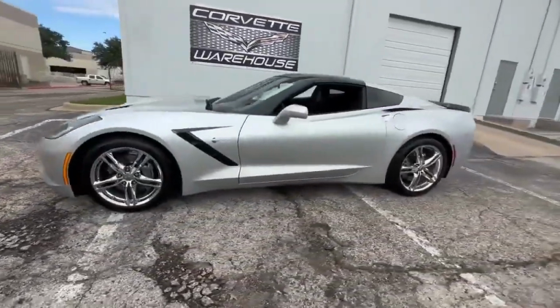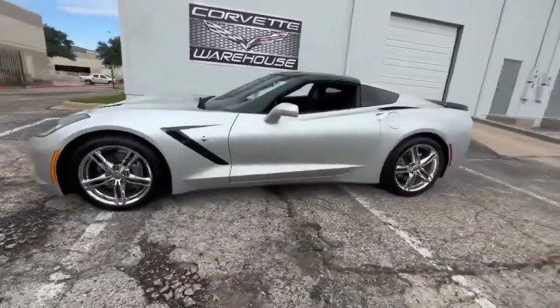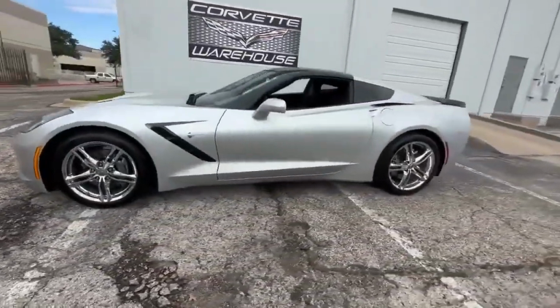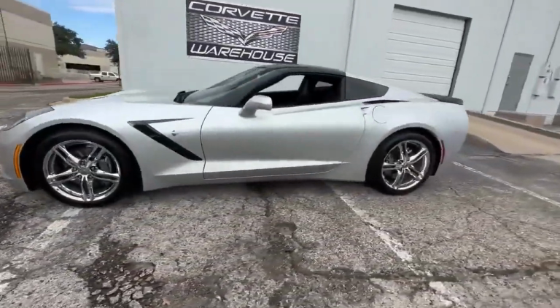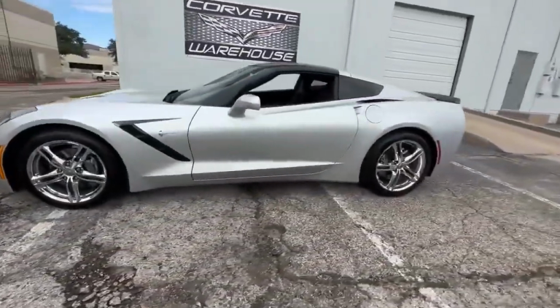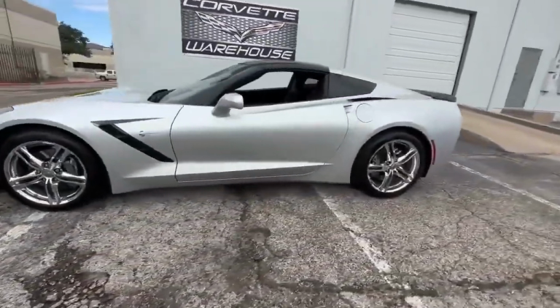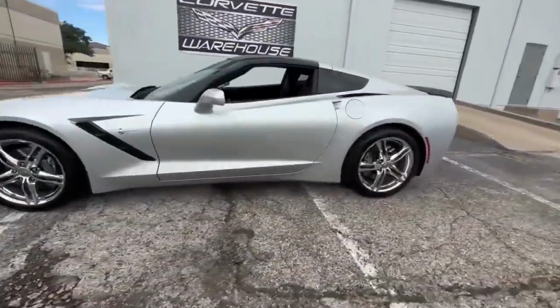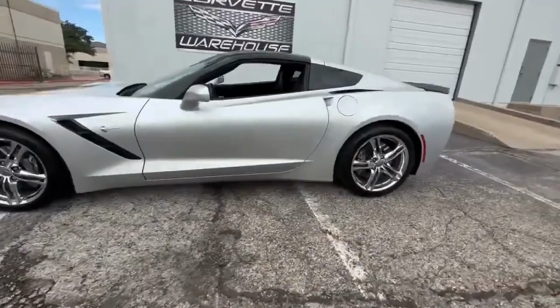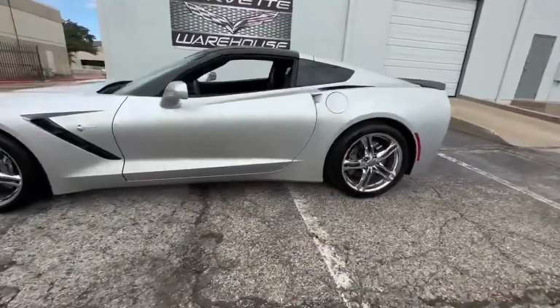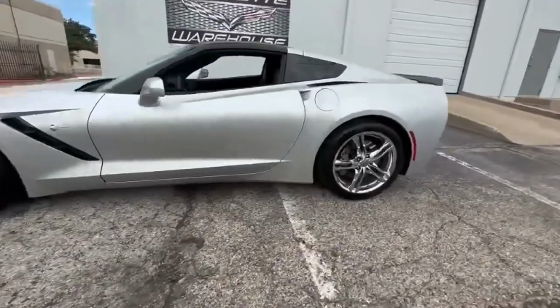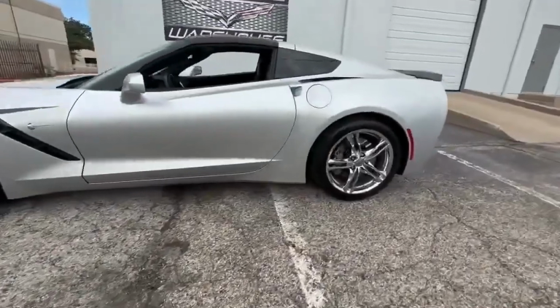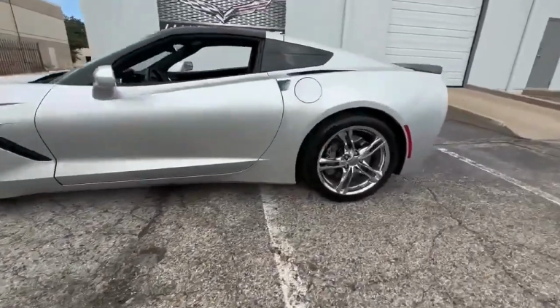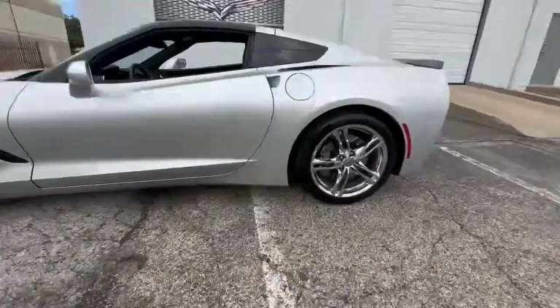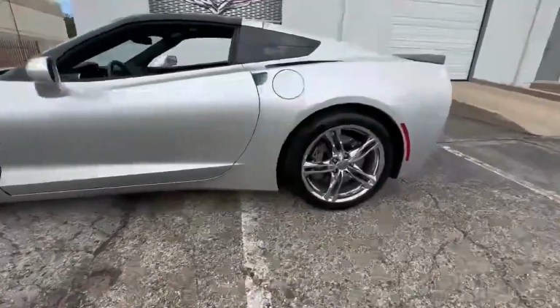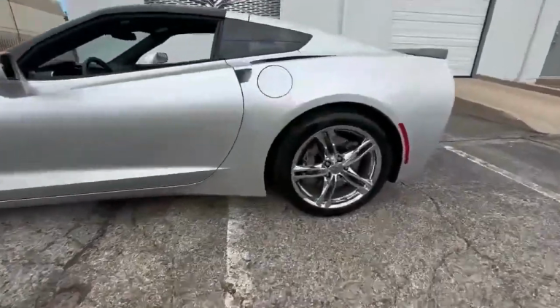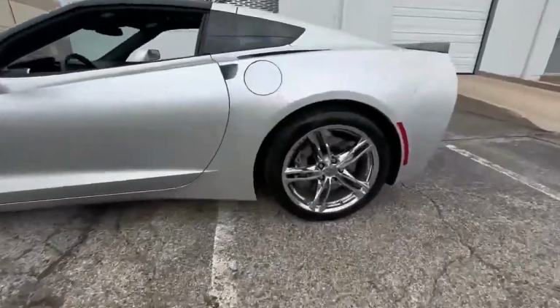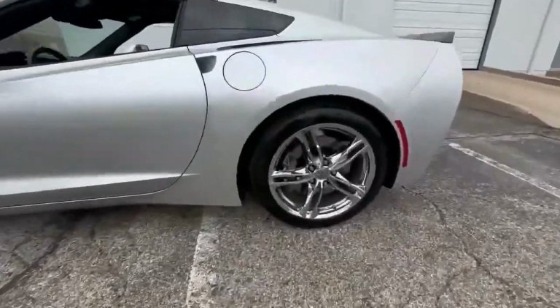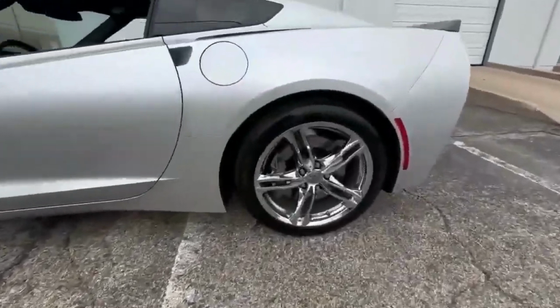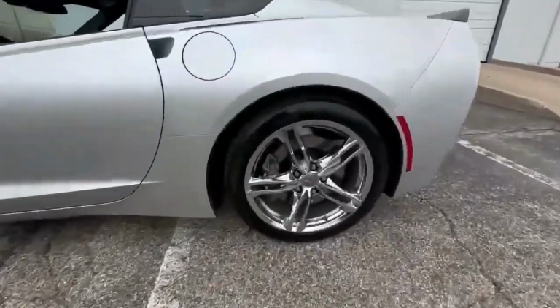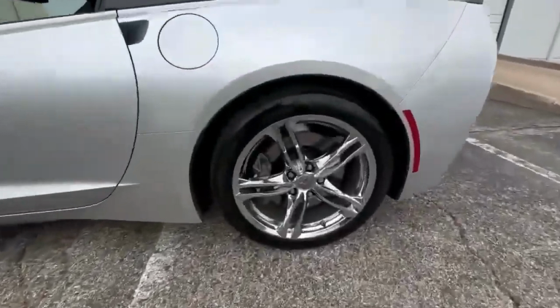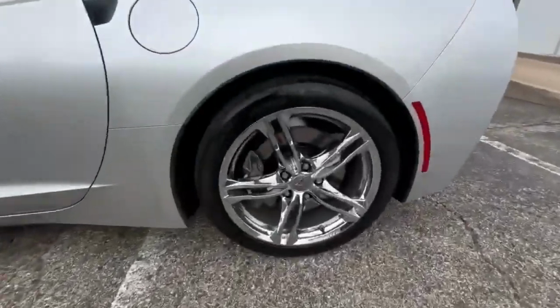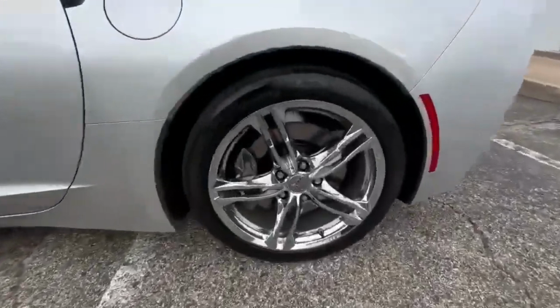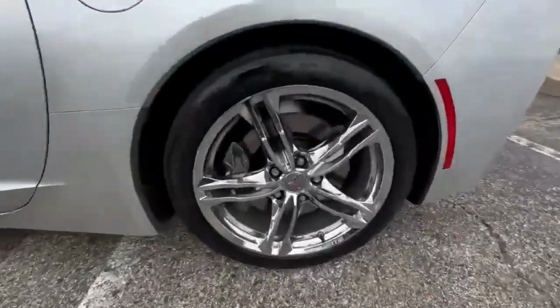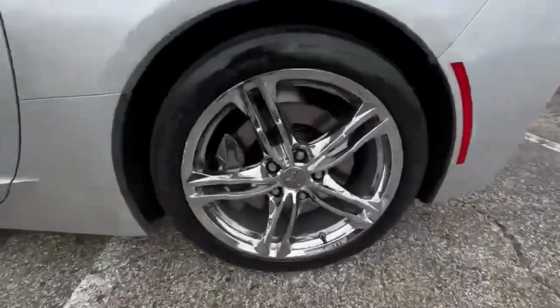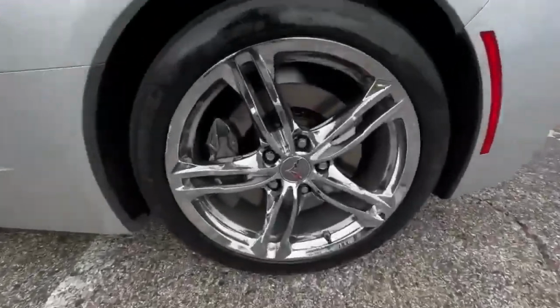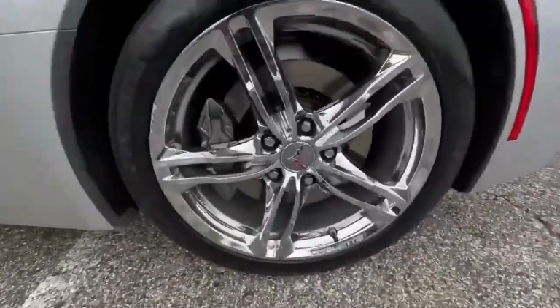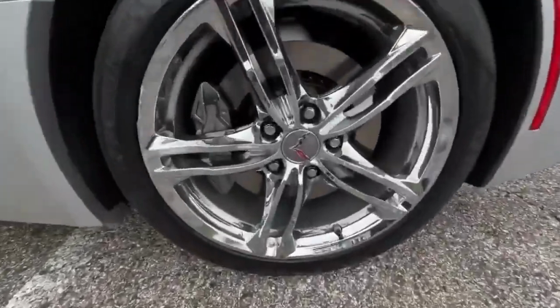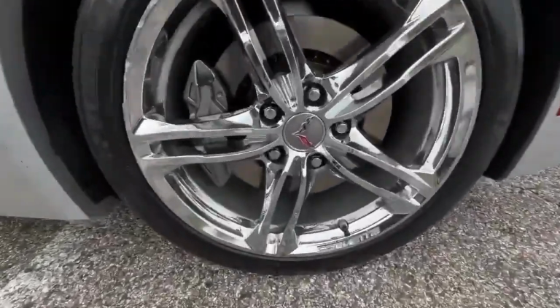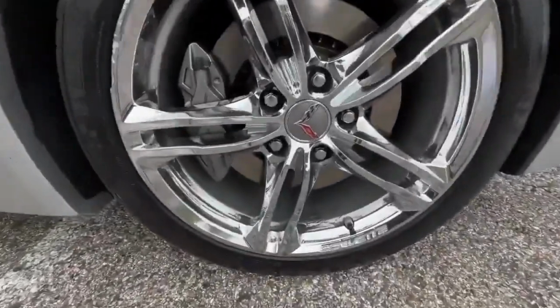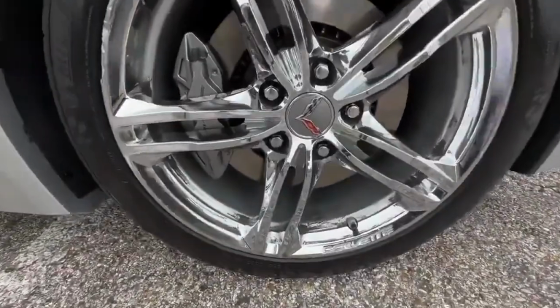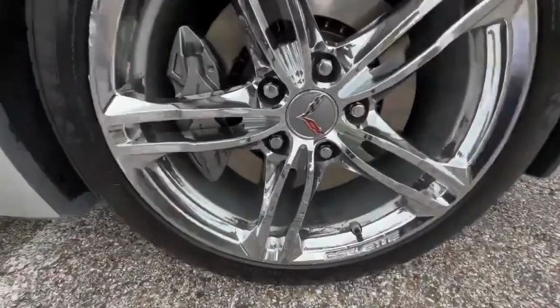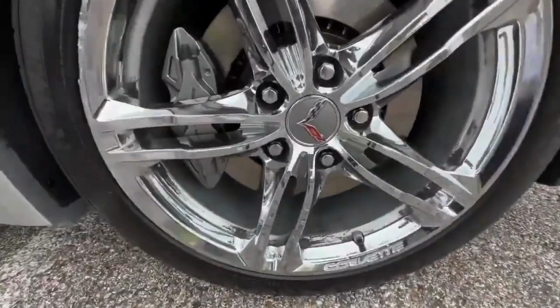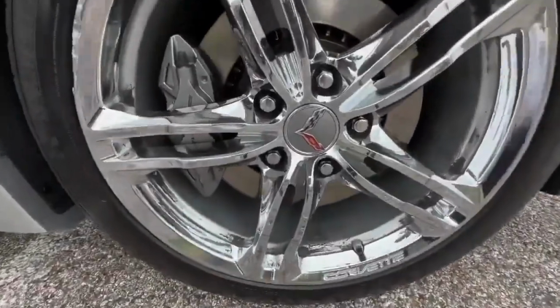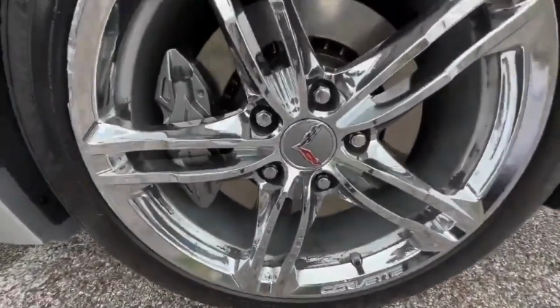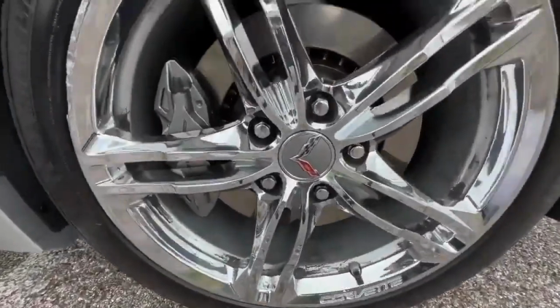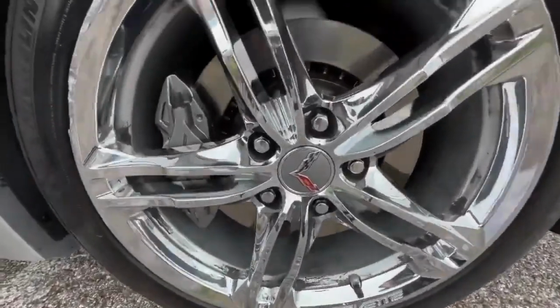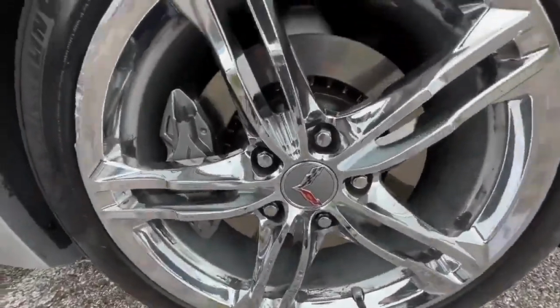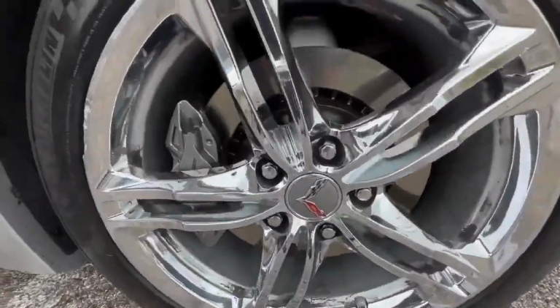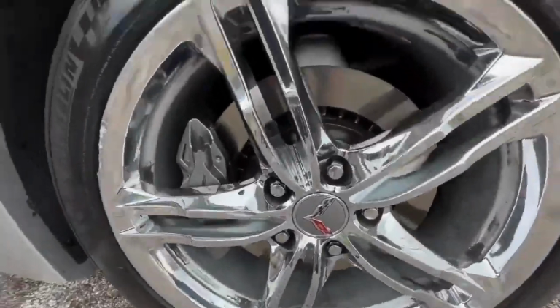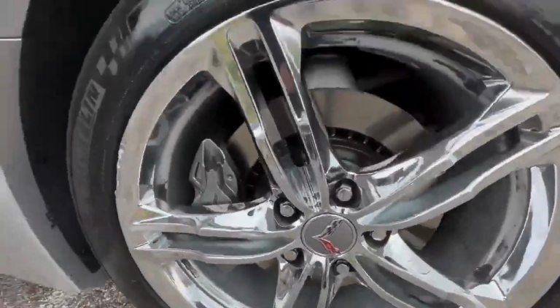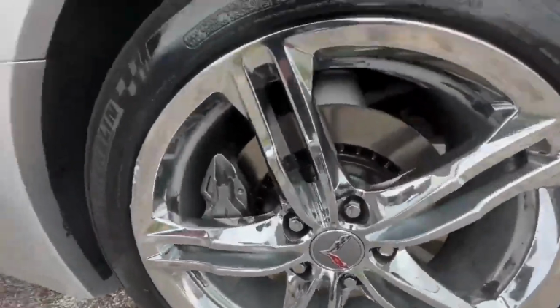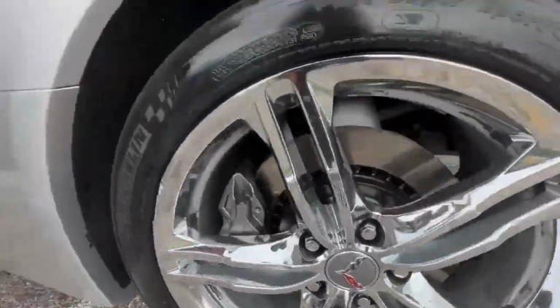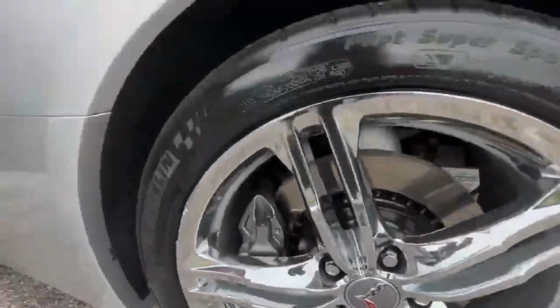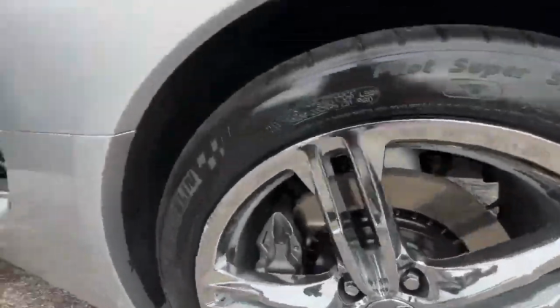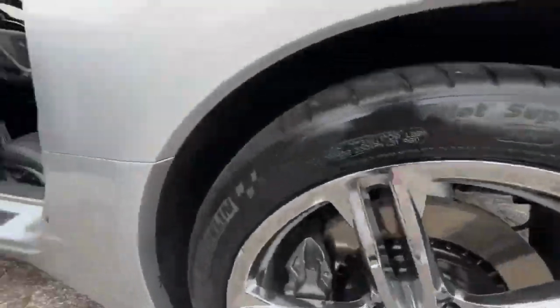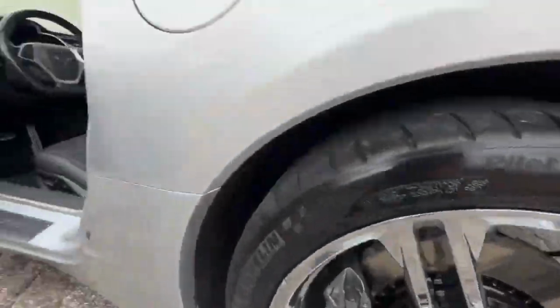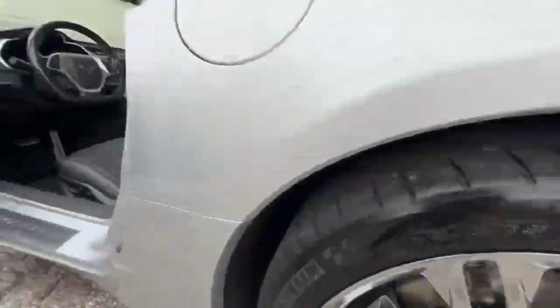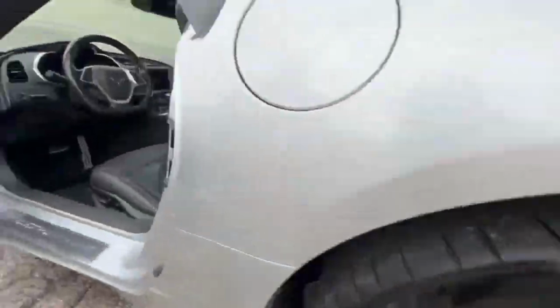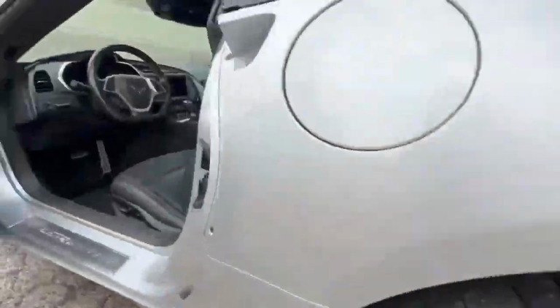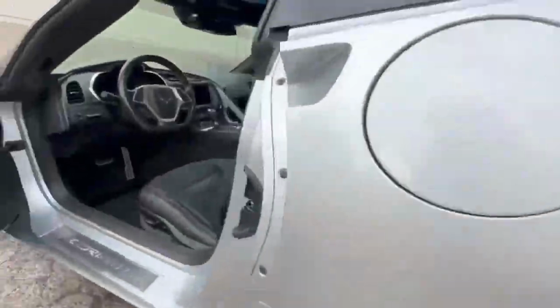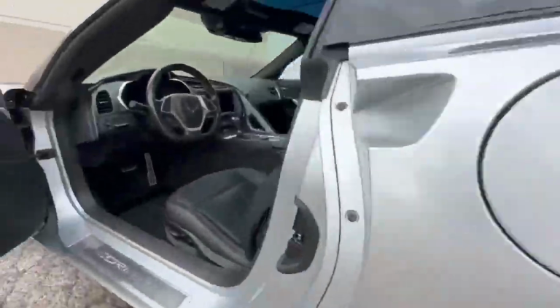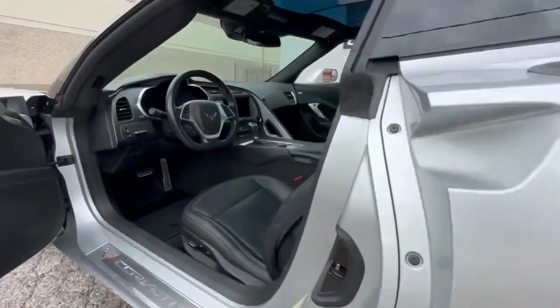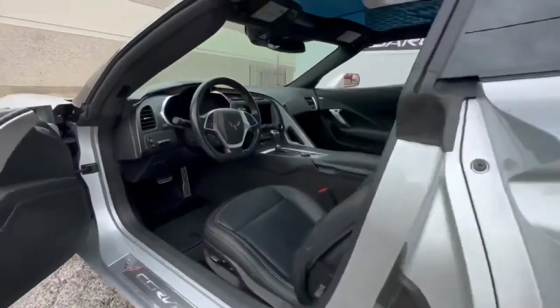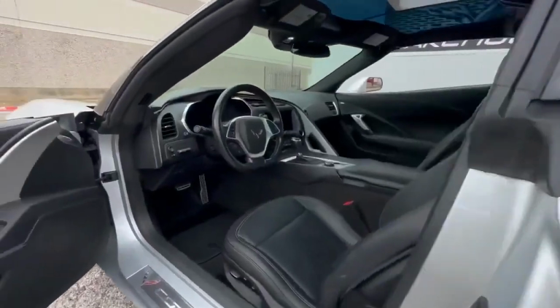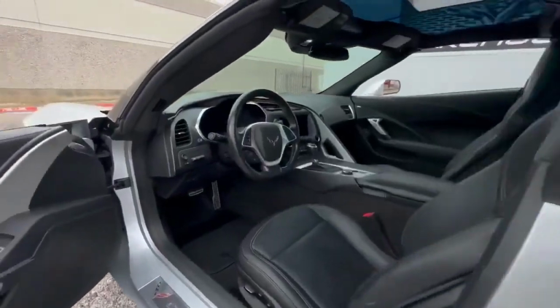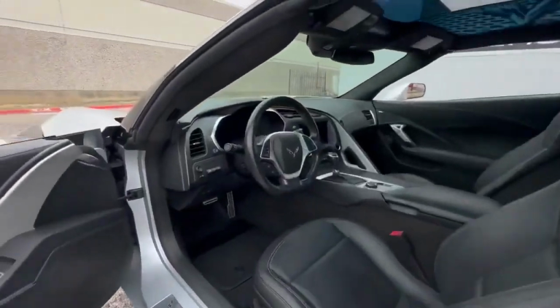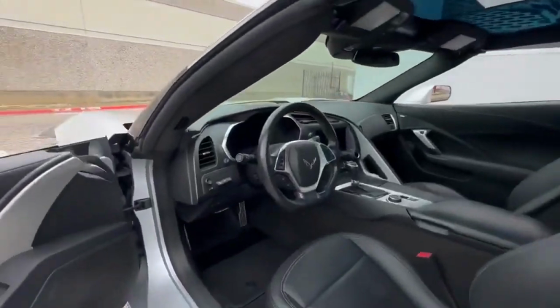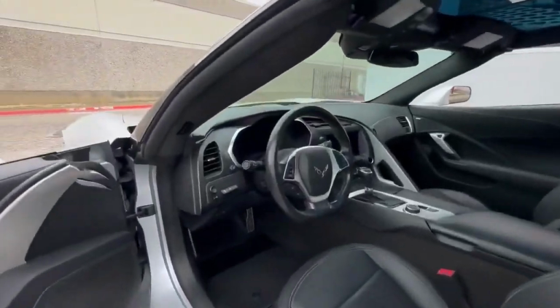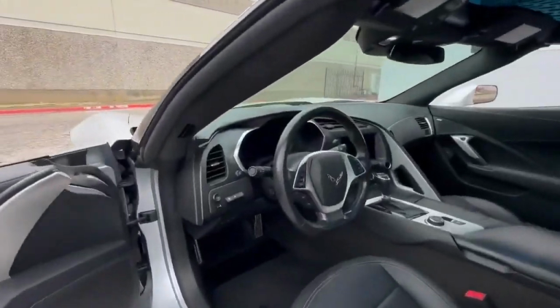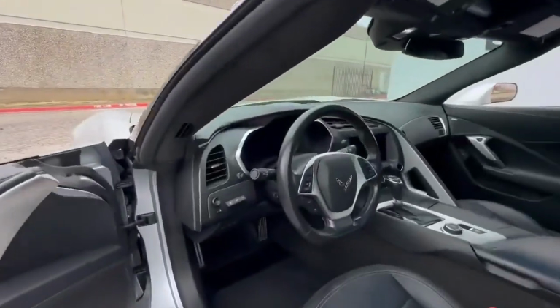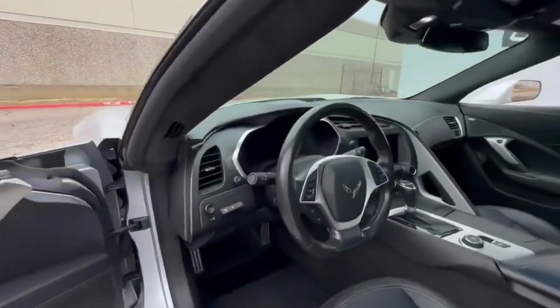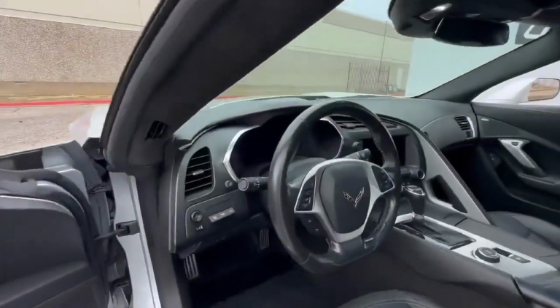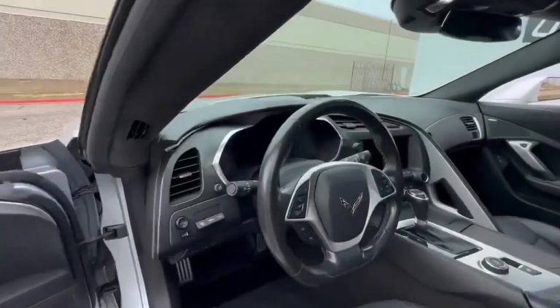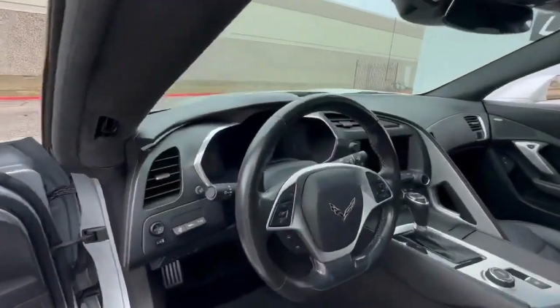This two-owner Stingray Coupe, as verified by a comprehensive Carfax, is a testament to the meticulous care it has received.